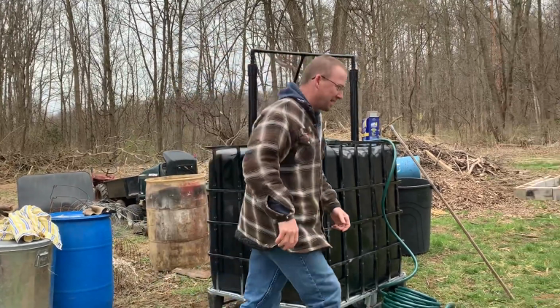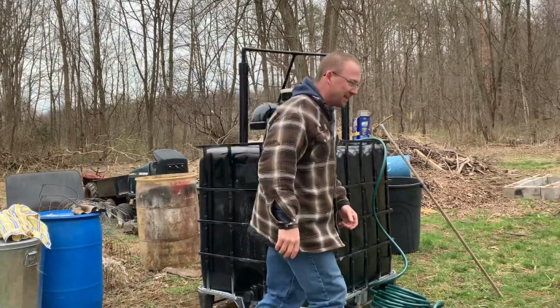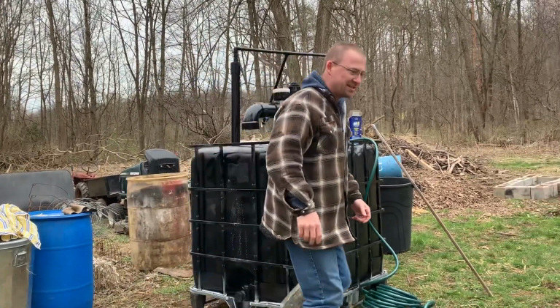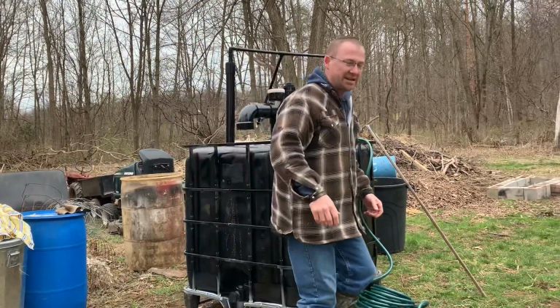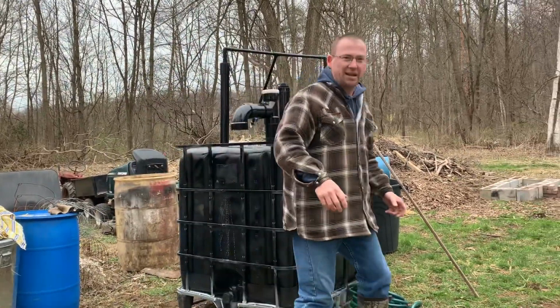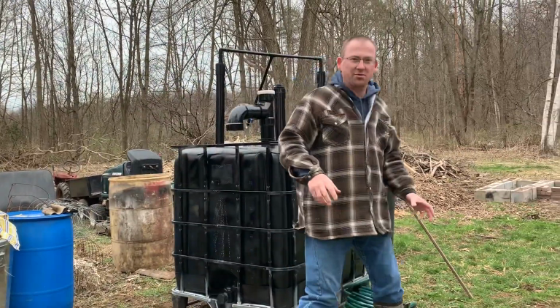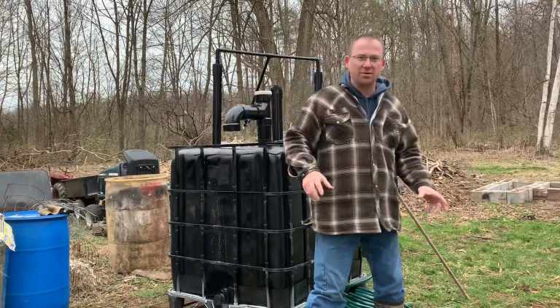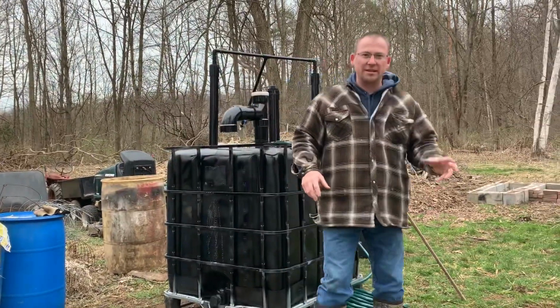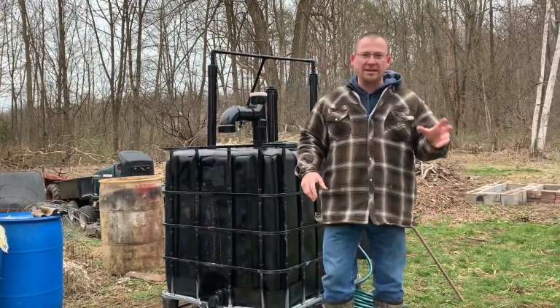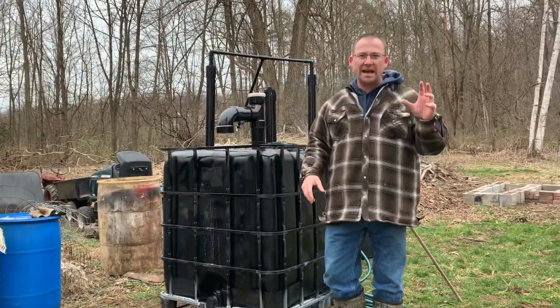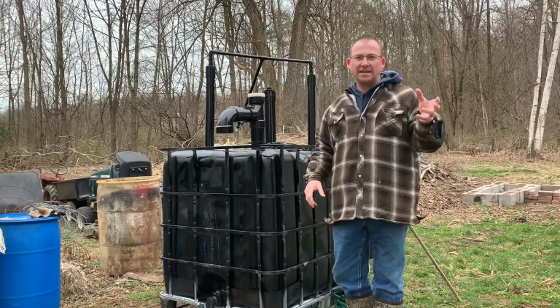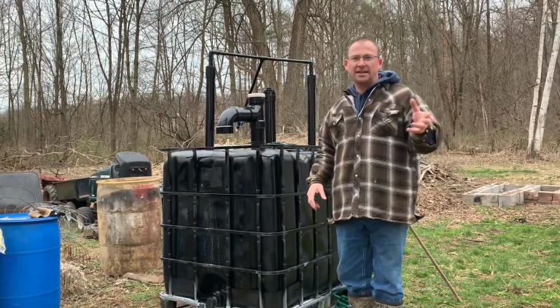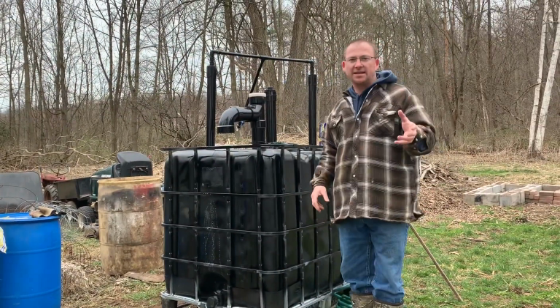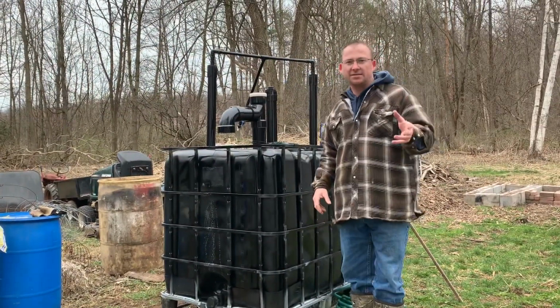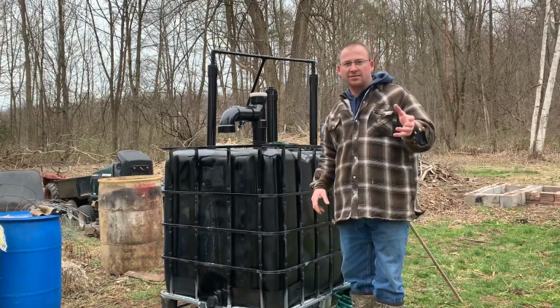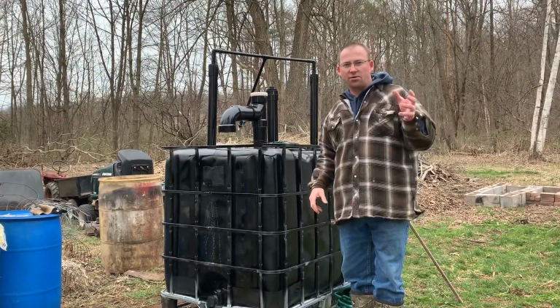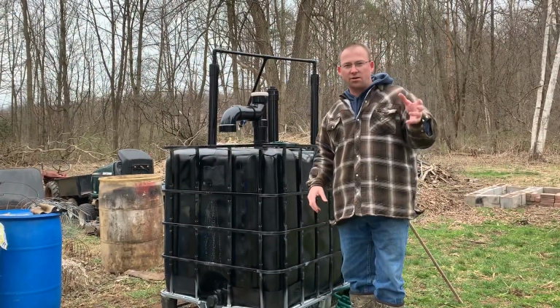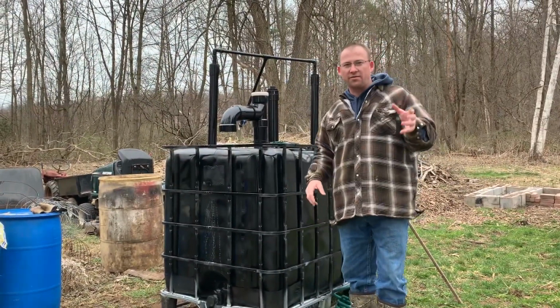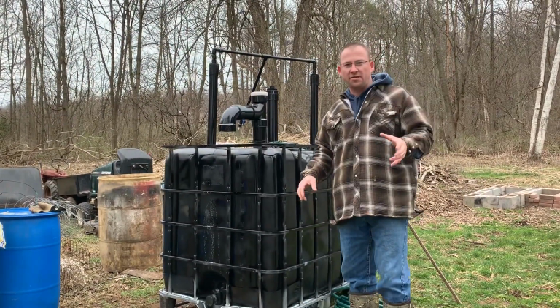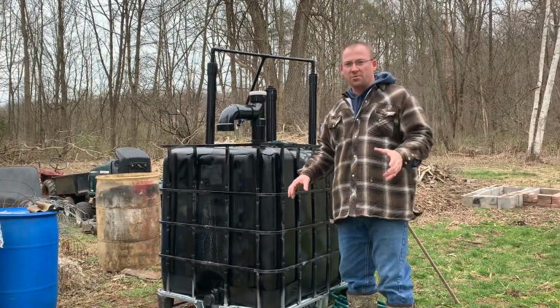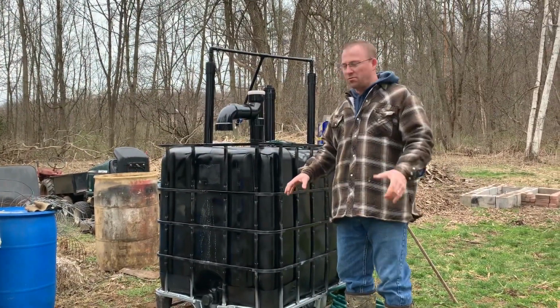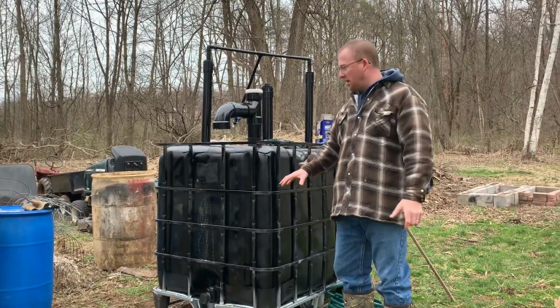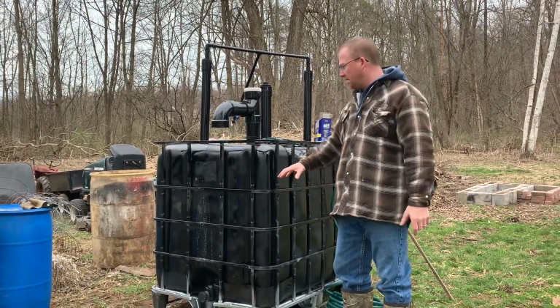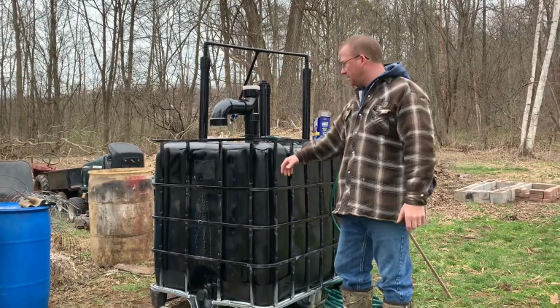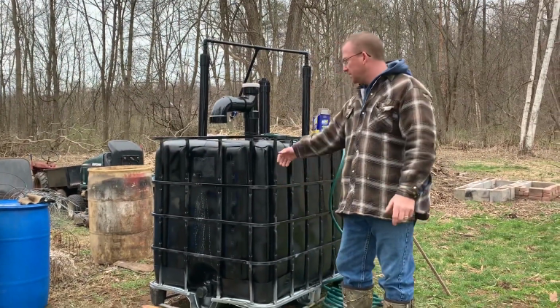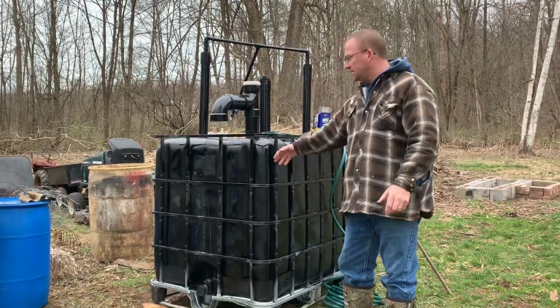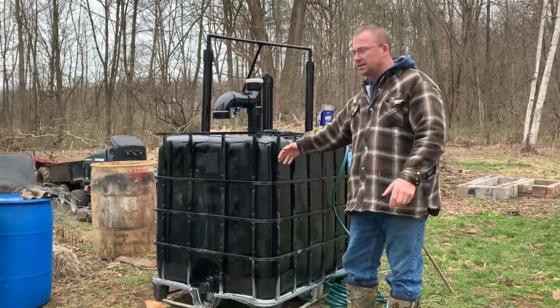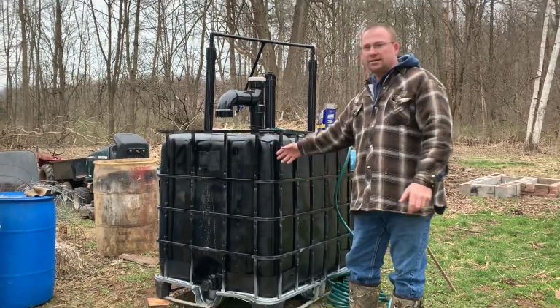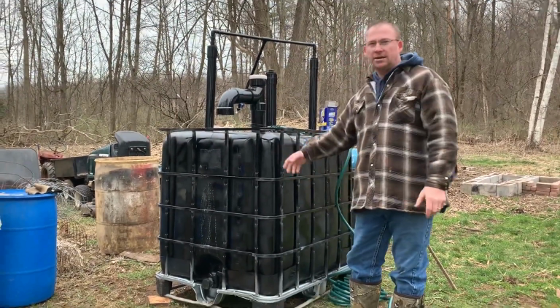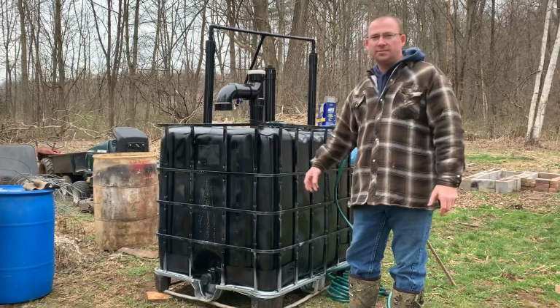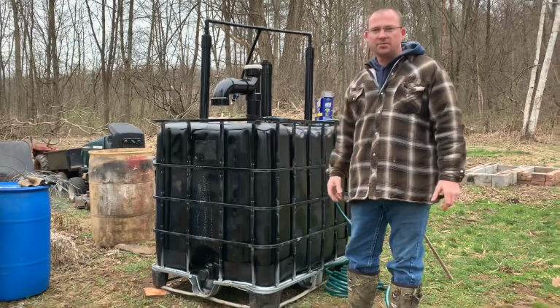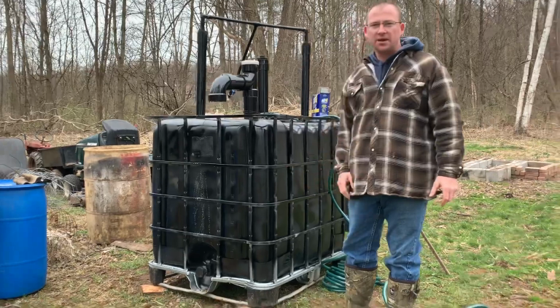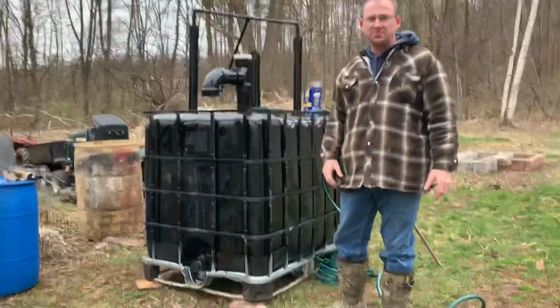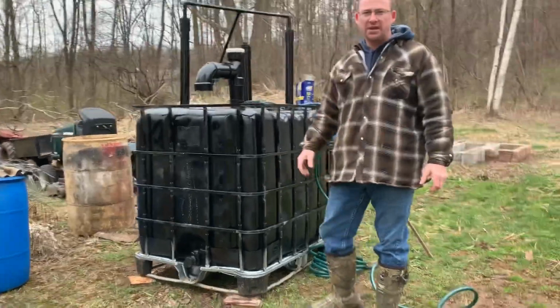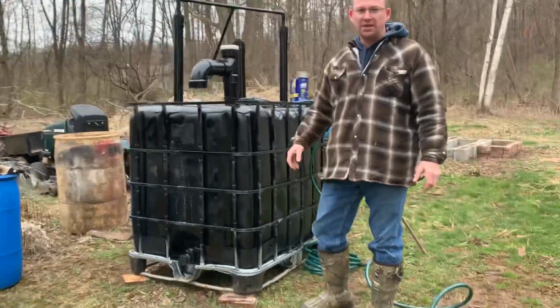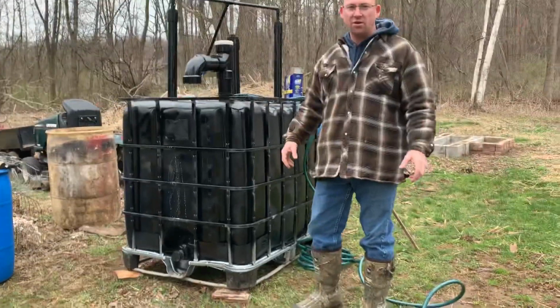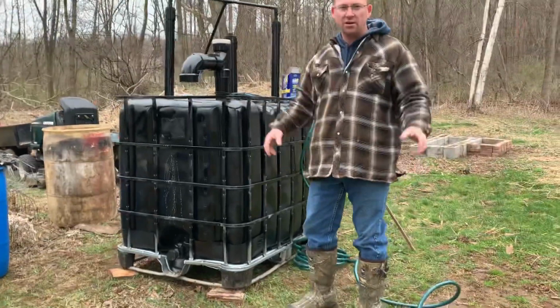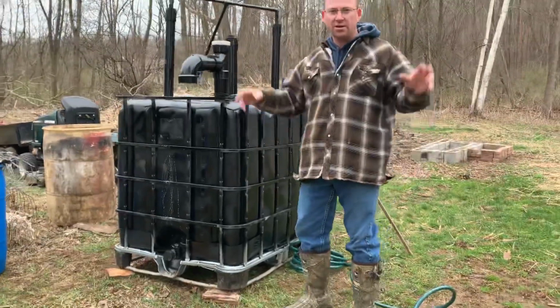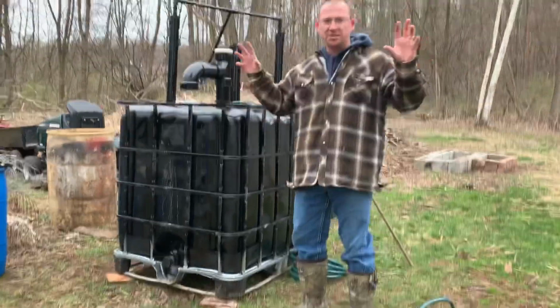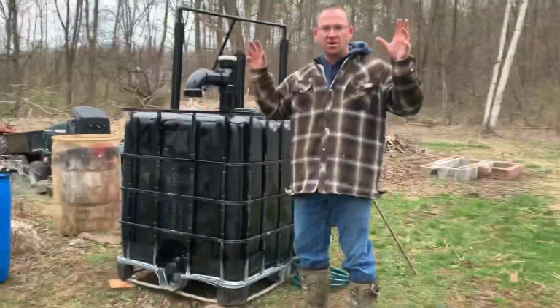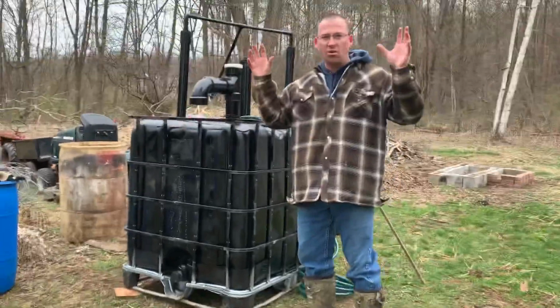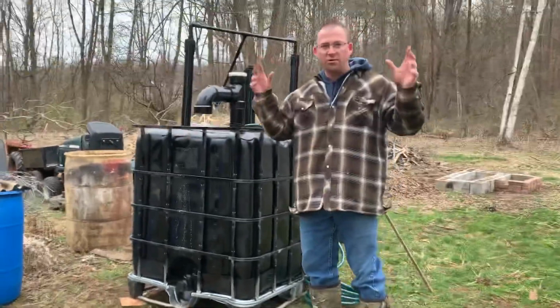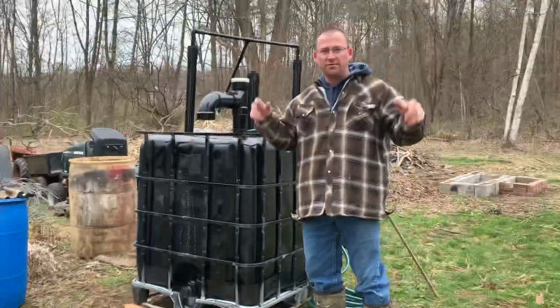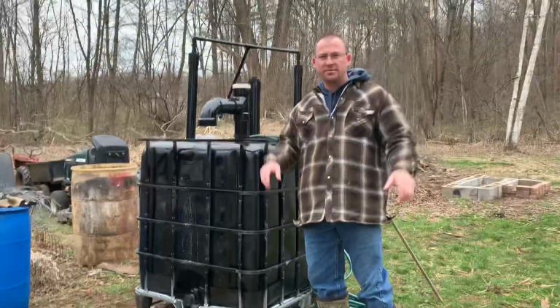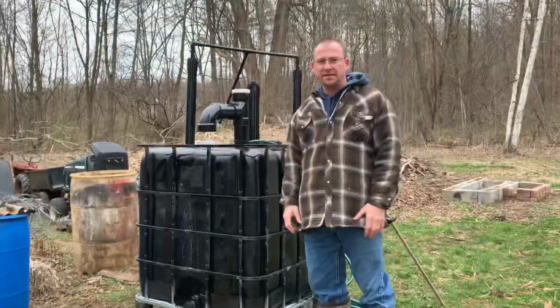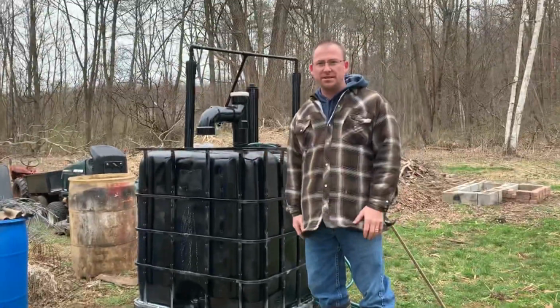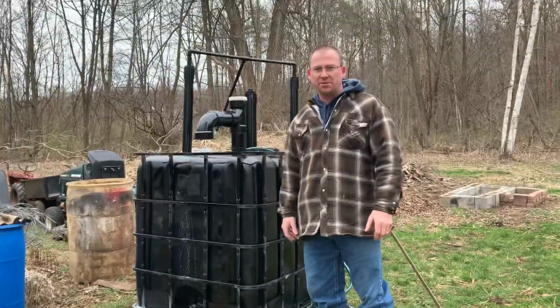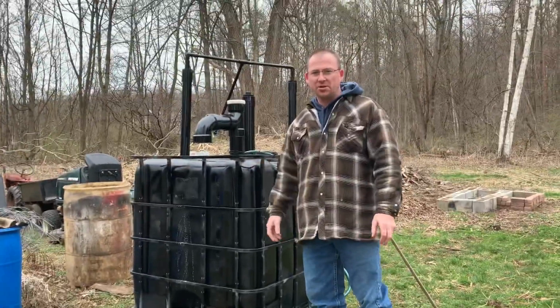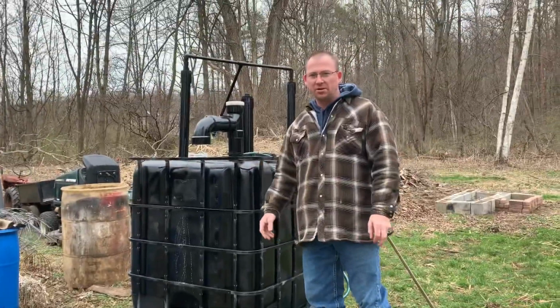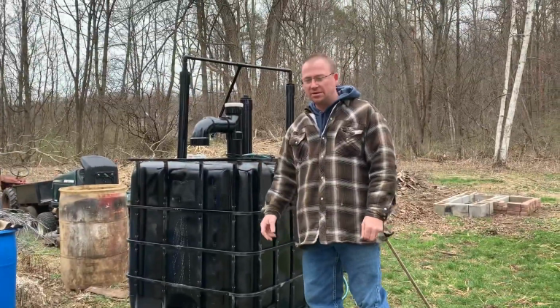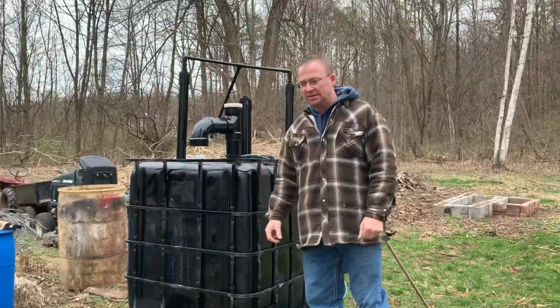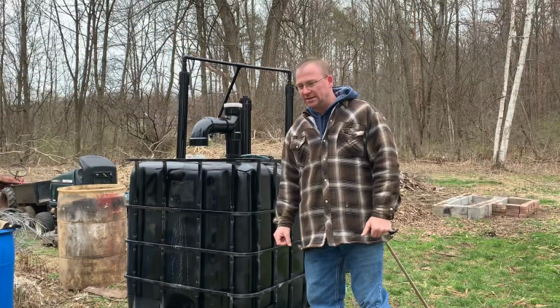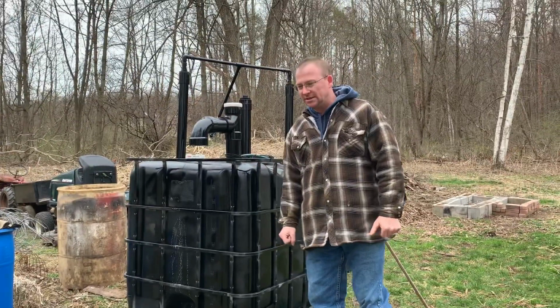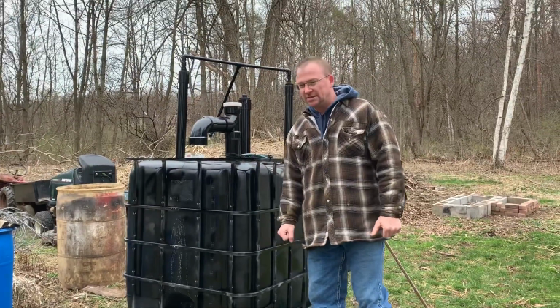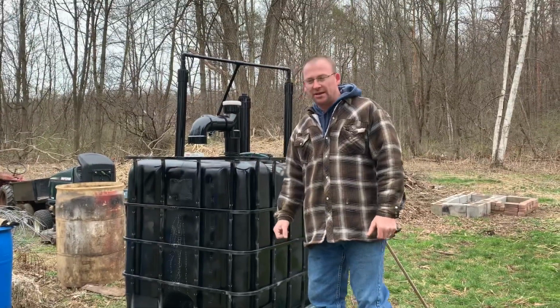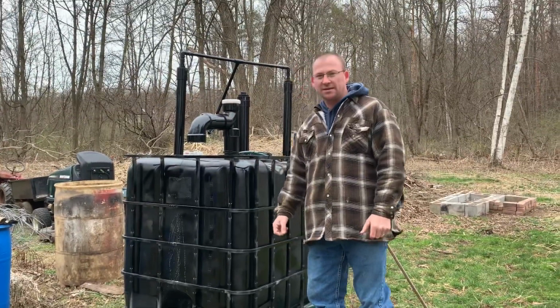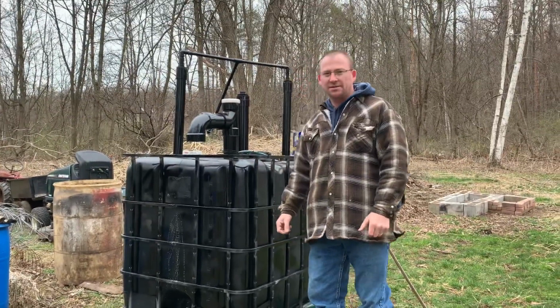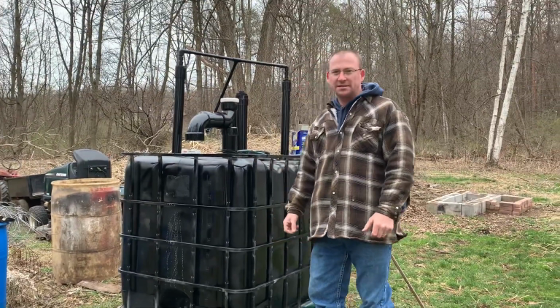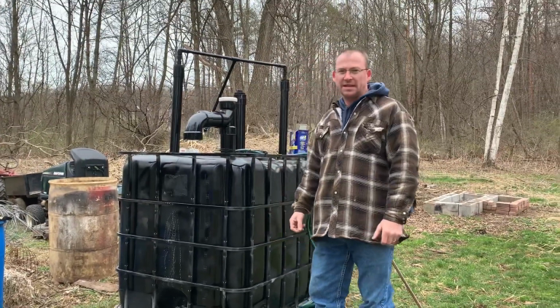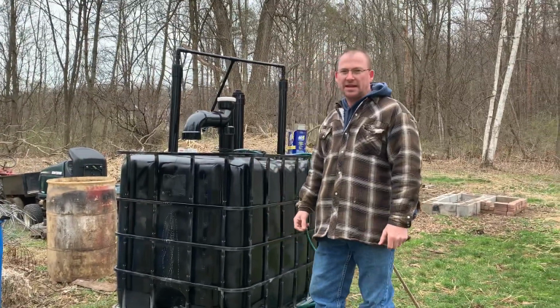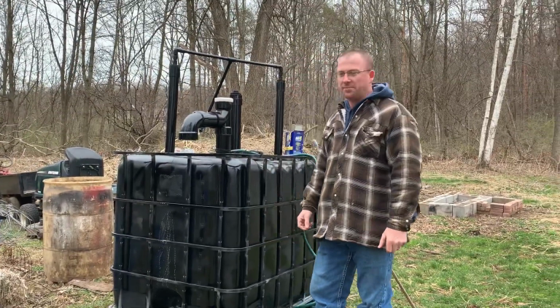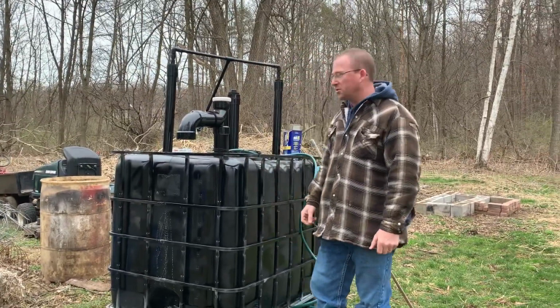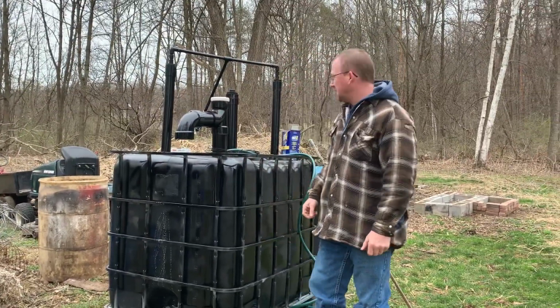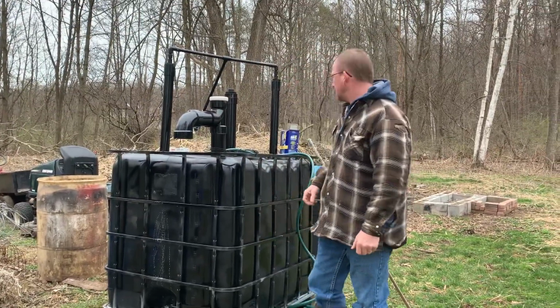Today is the day we're gonna inoculate Thor and fill him with water. Upstate New York, nice and cold, like typical. Nice April day.